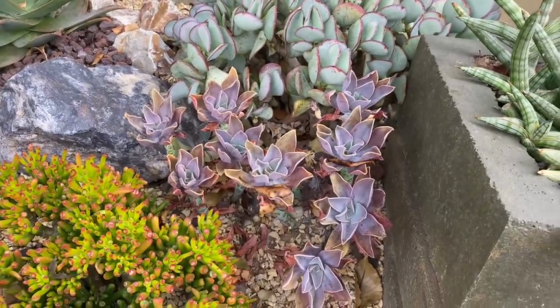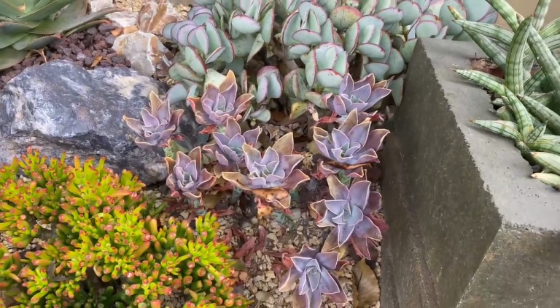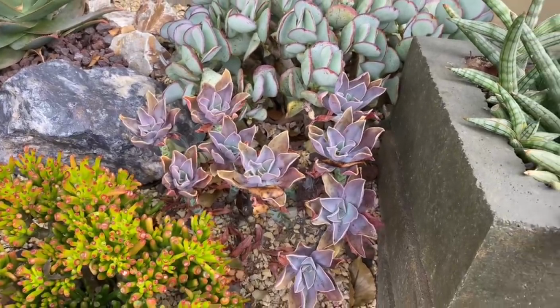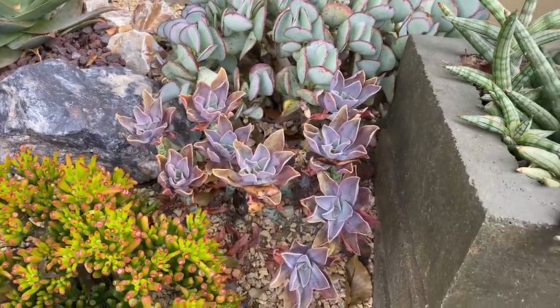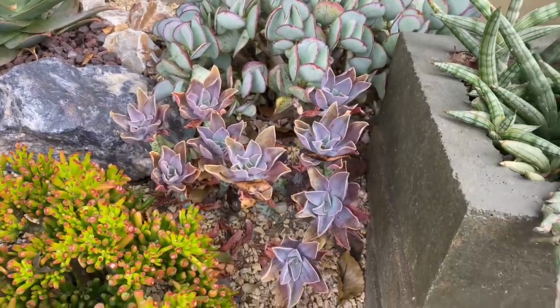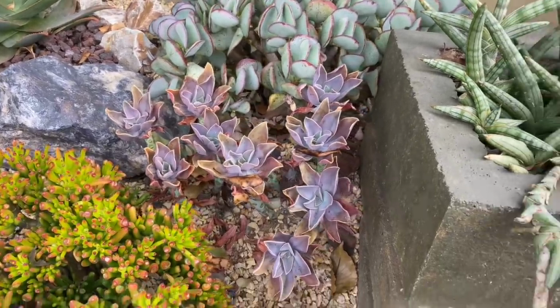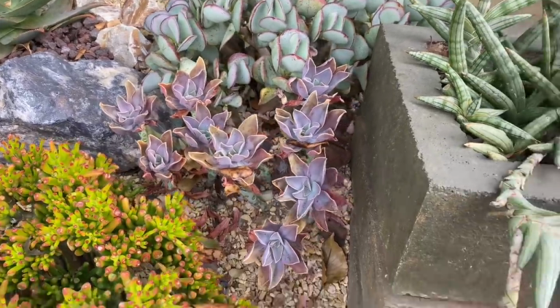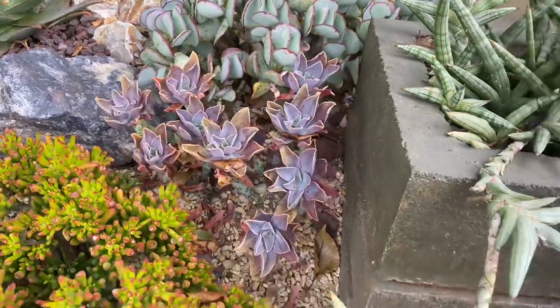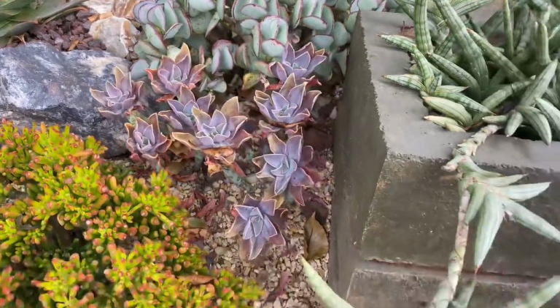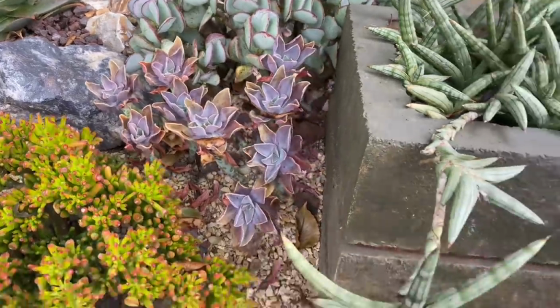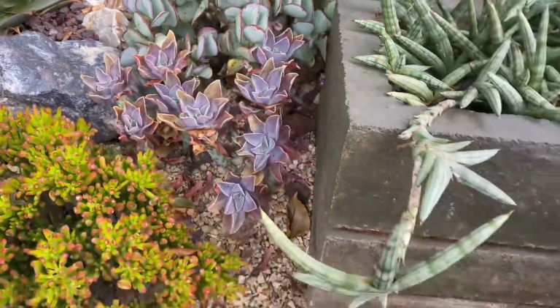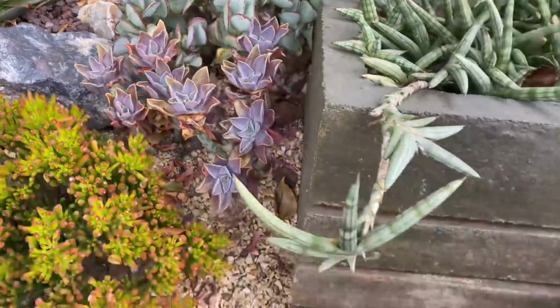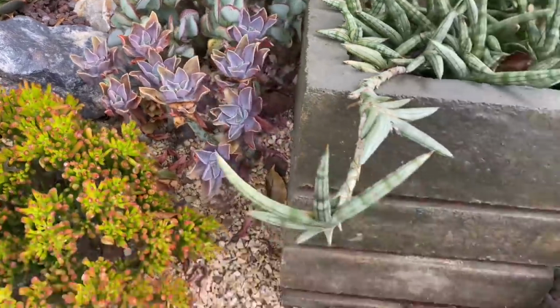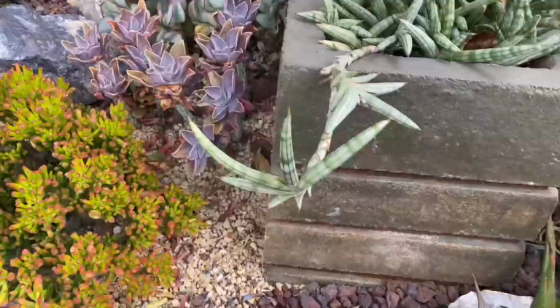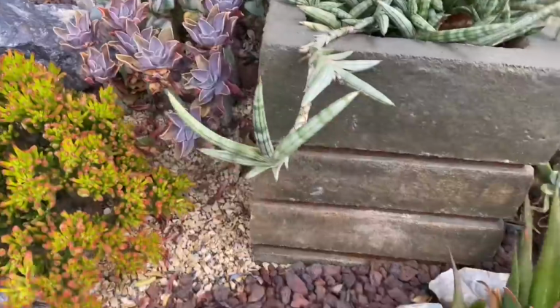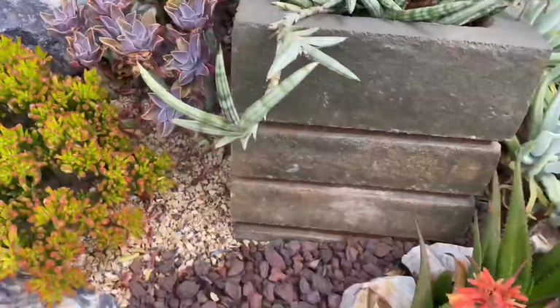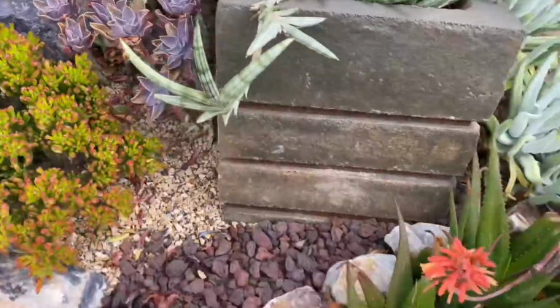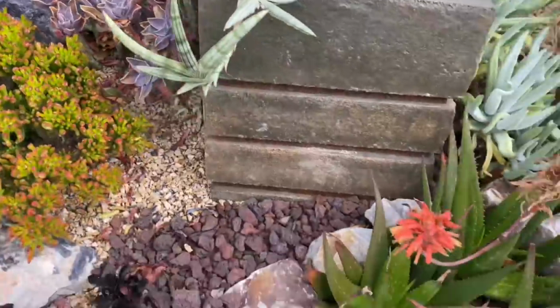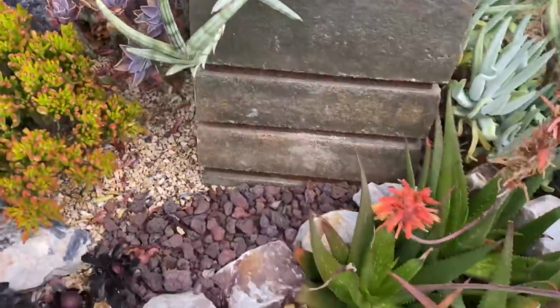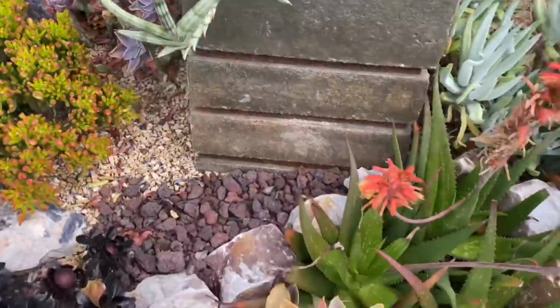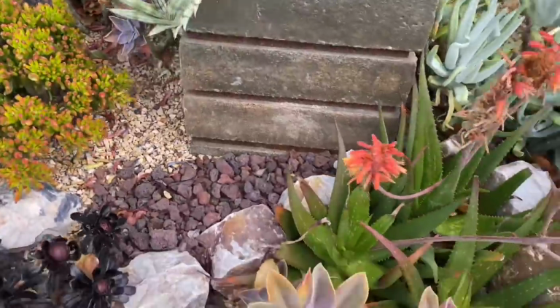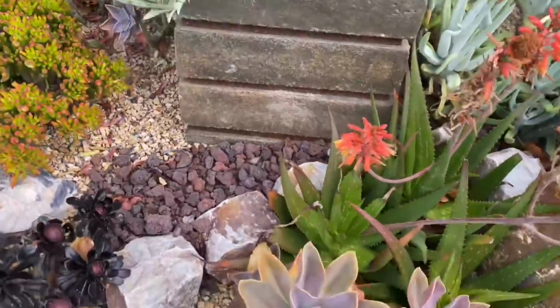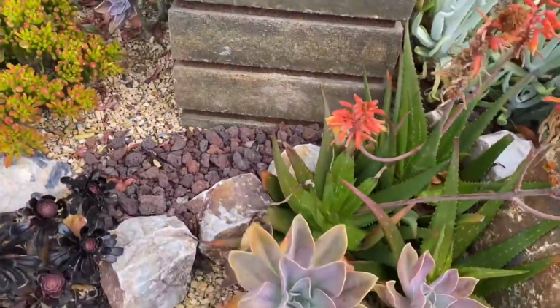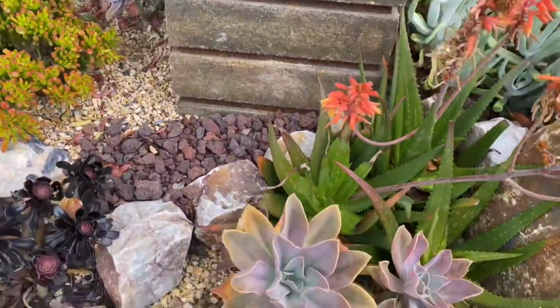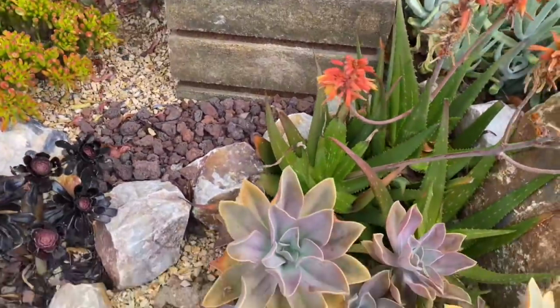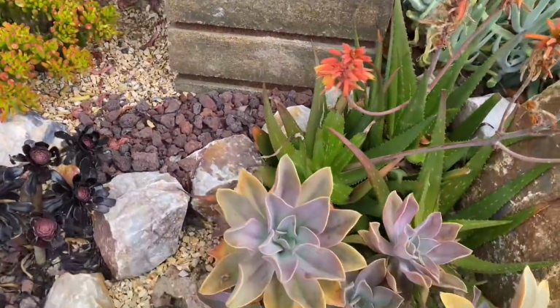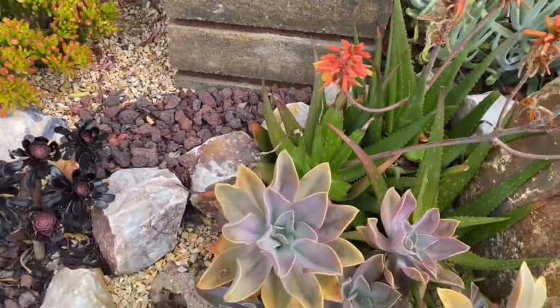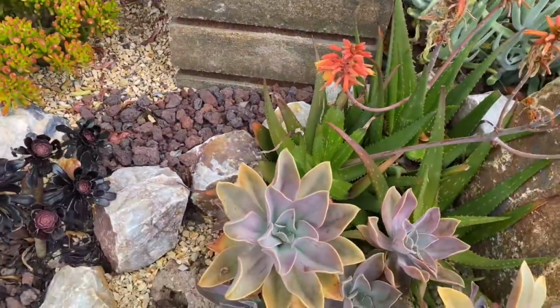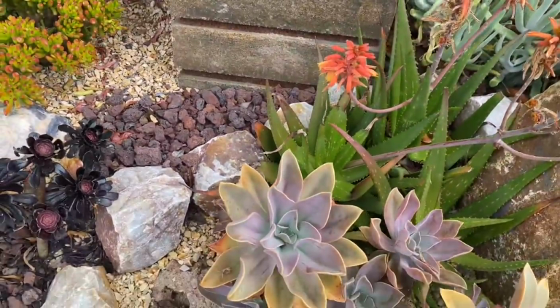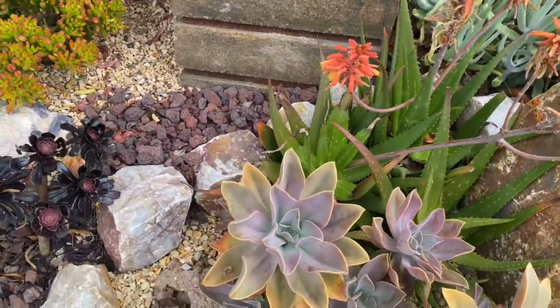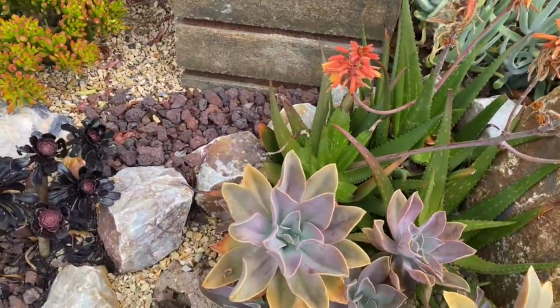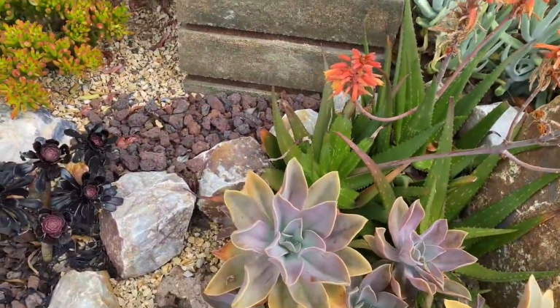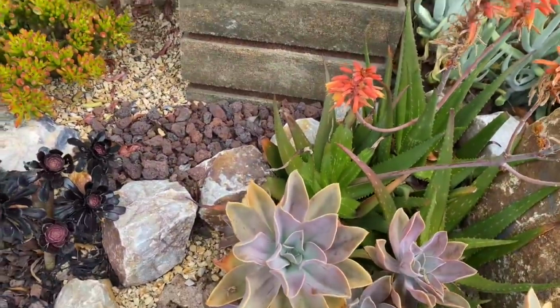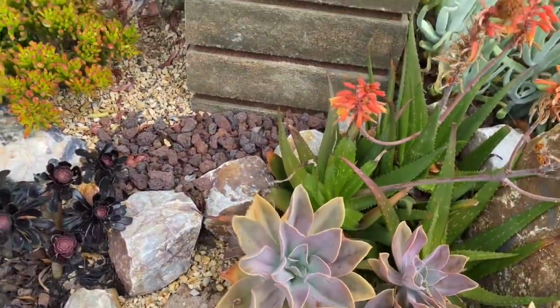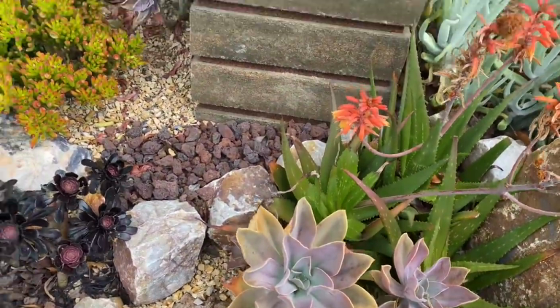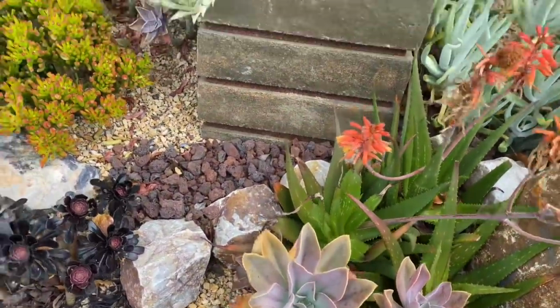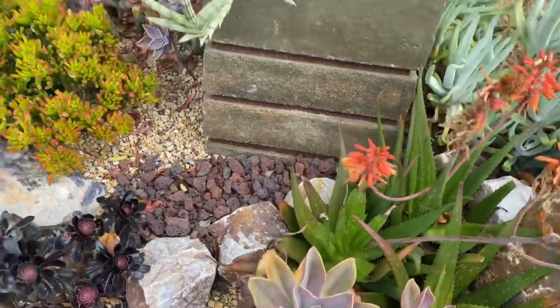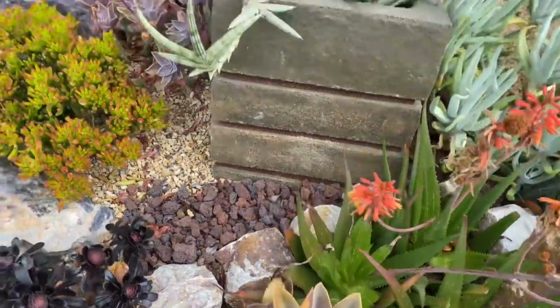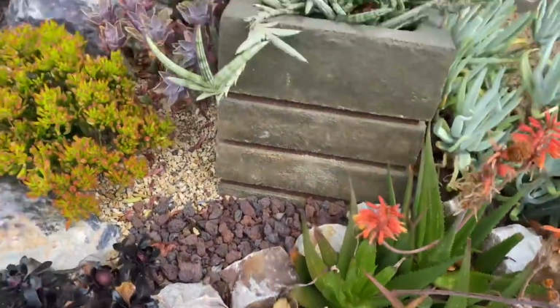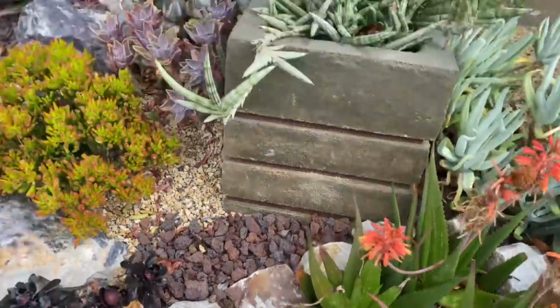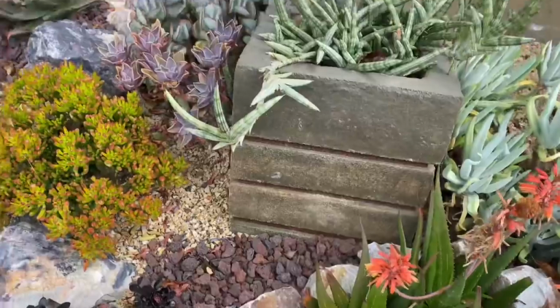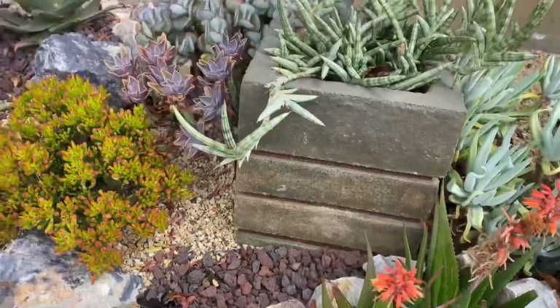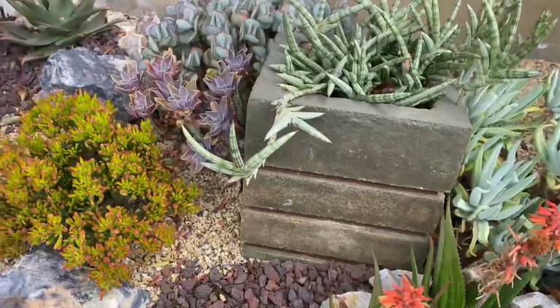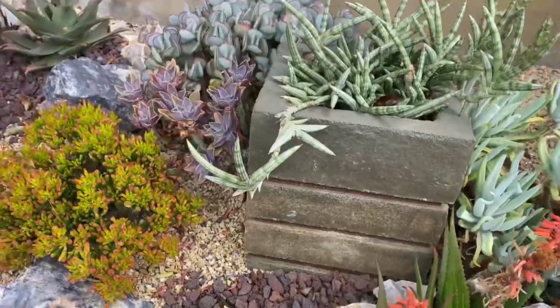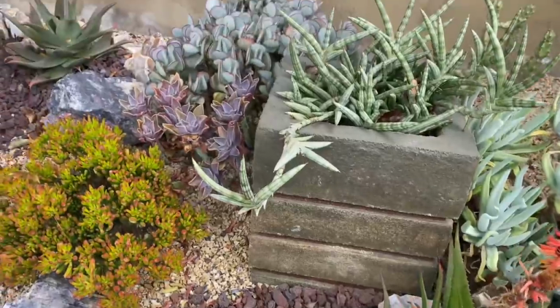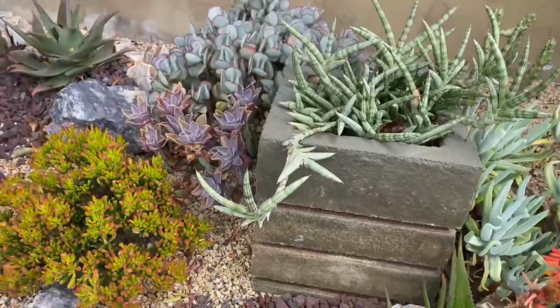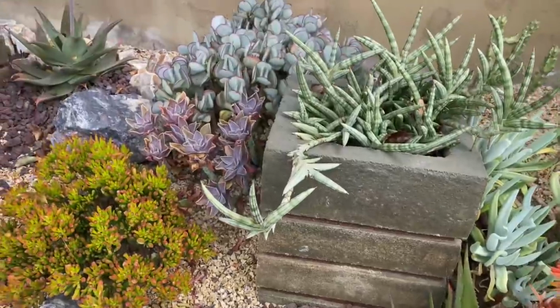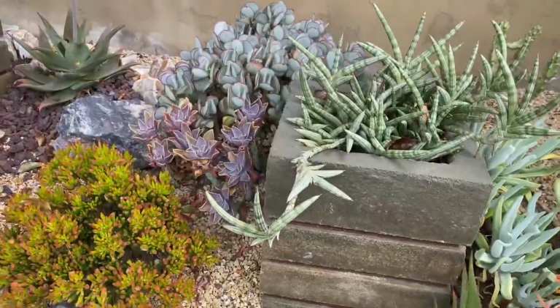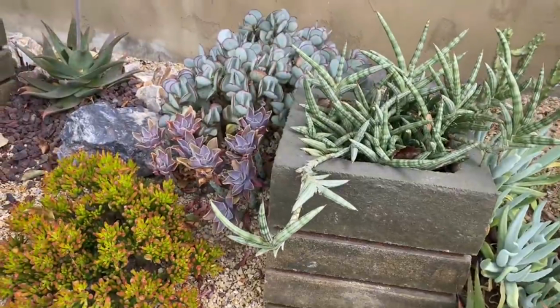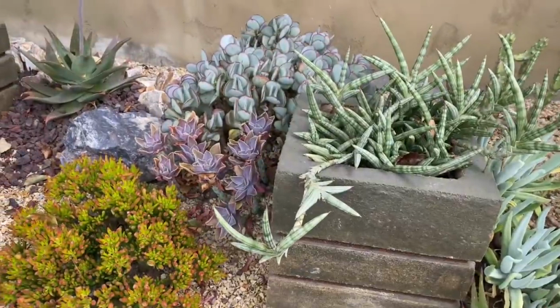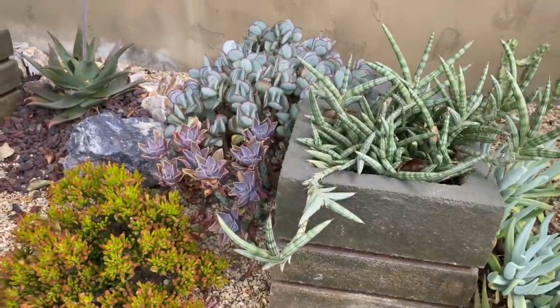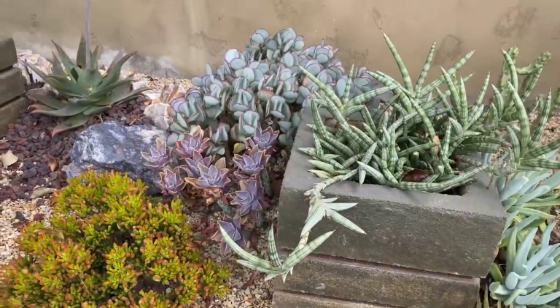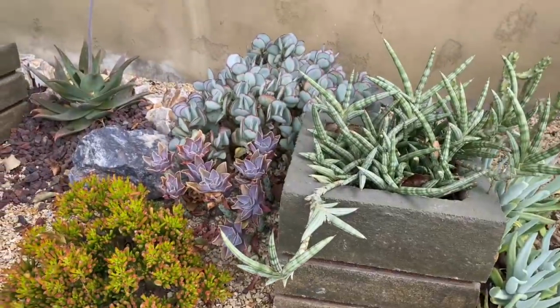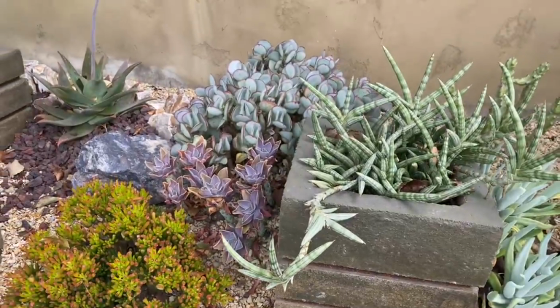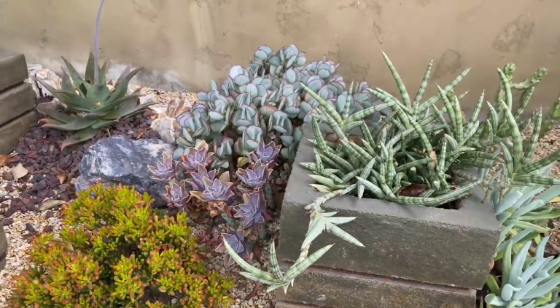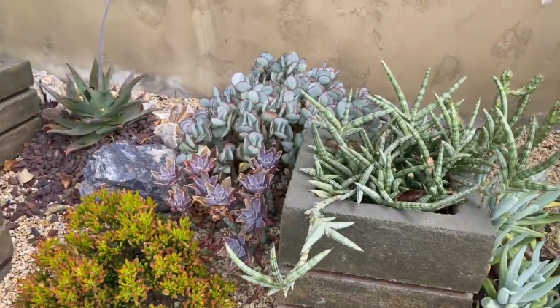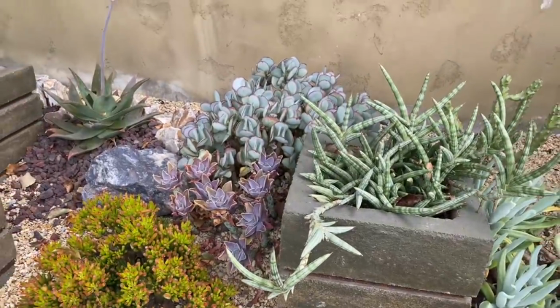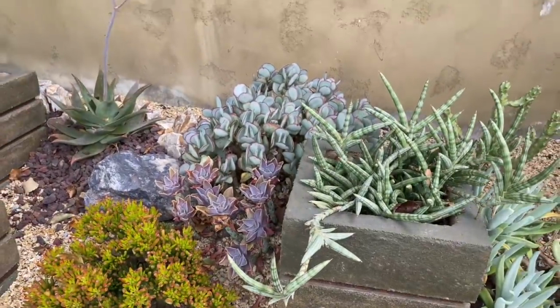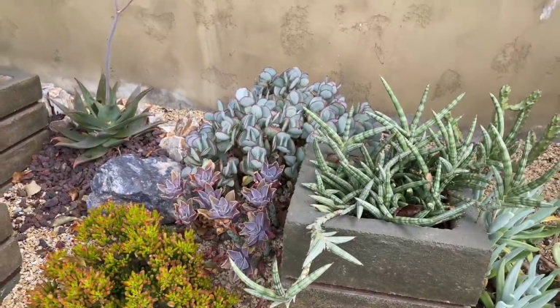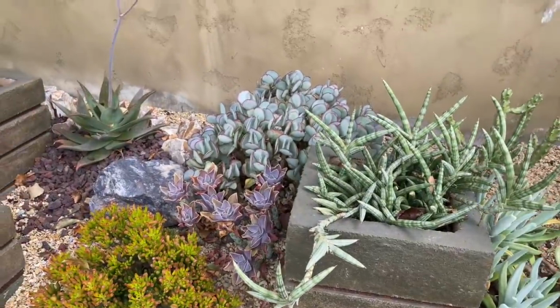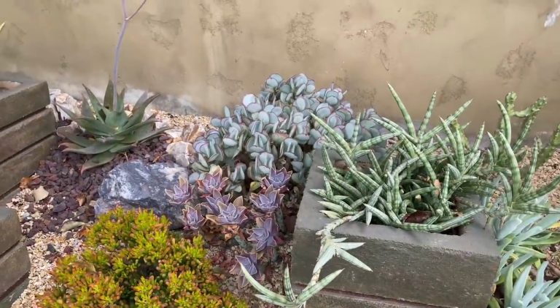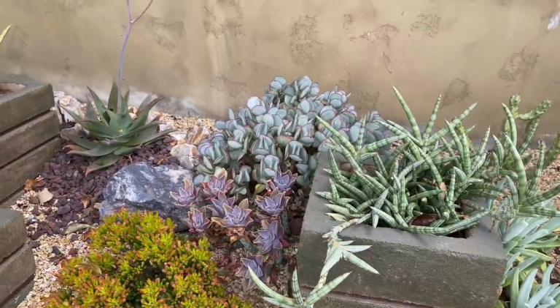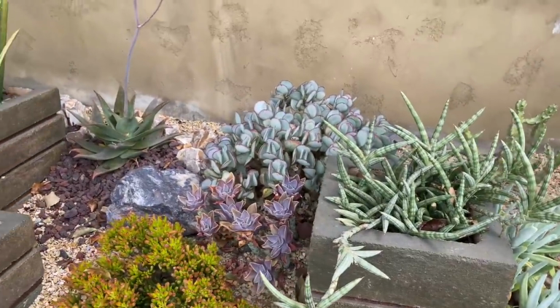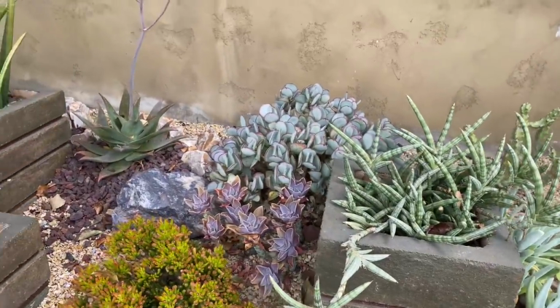They're not quite as big and full as, say, this guy. They could definitely benefit from a little more water.